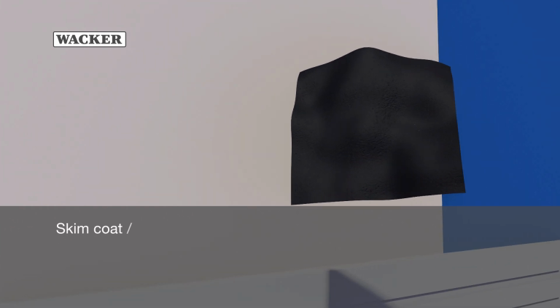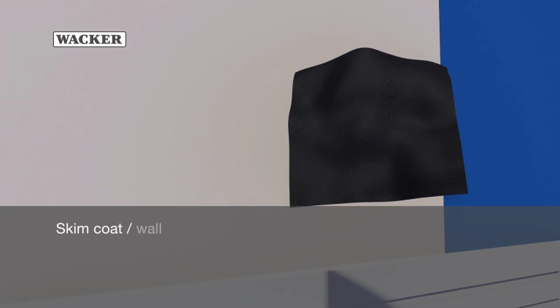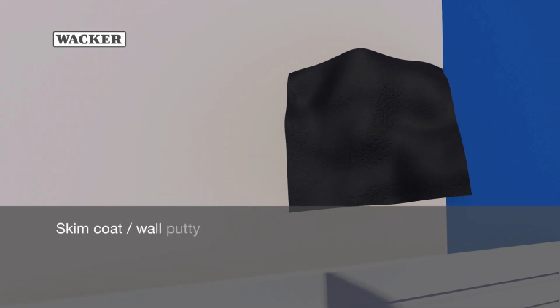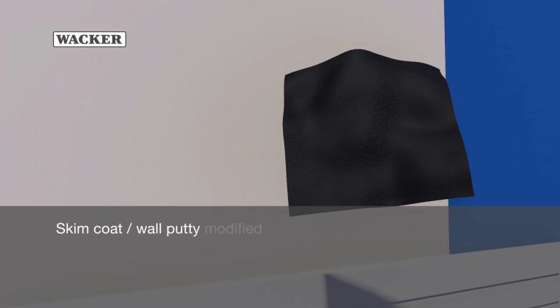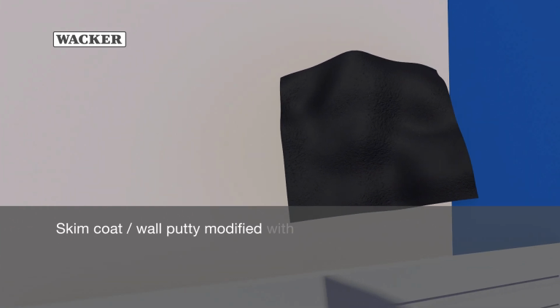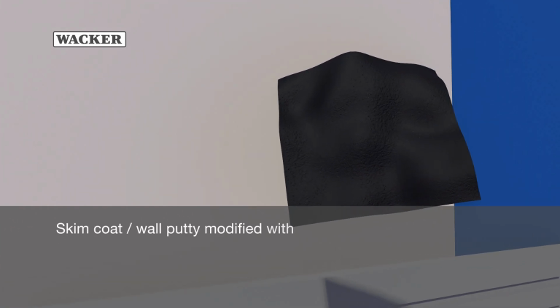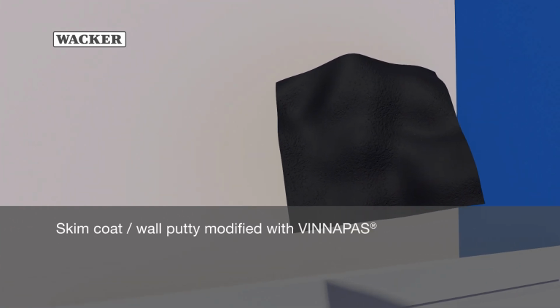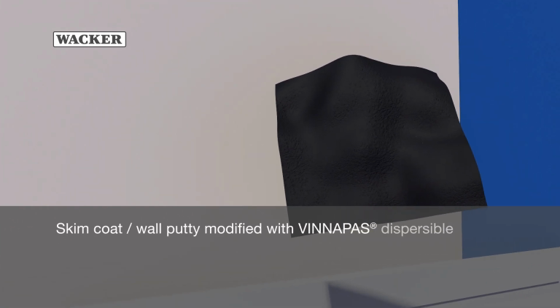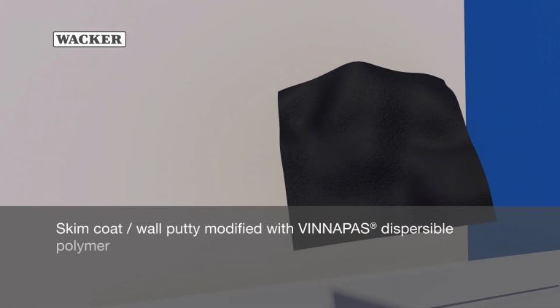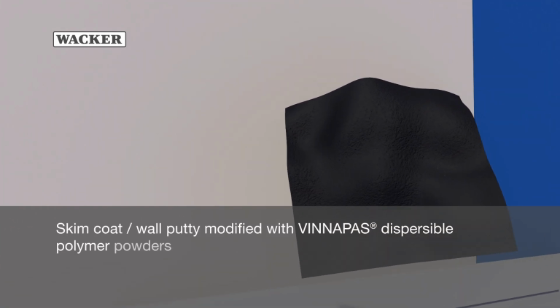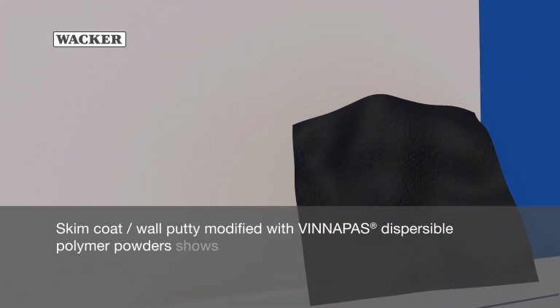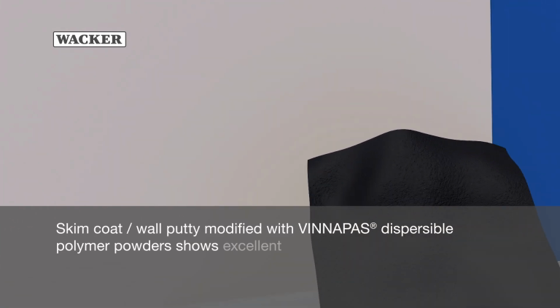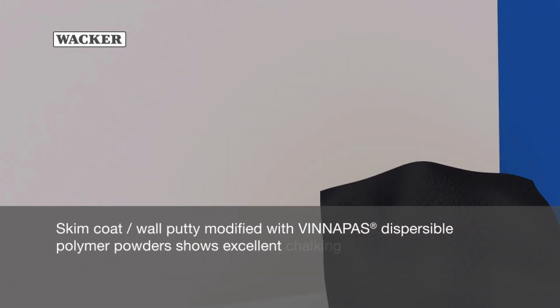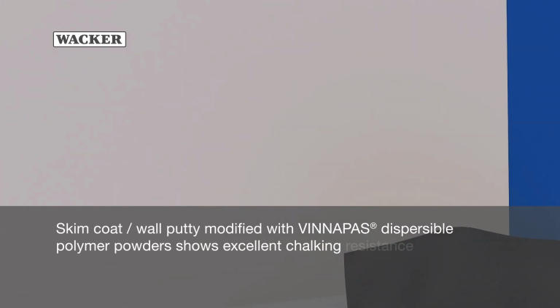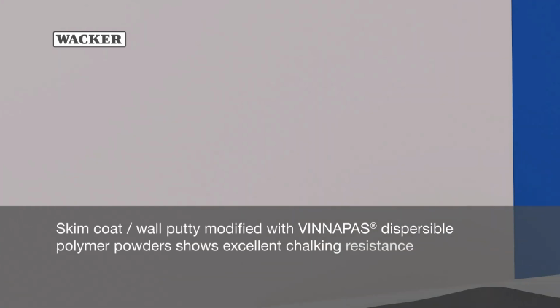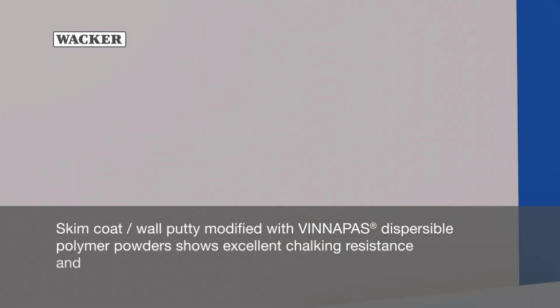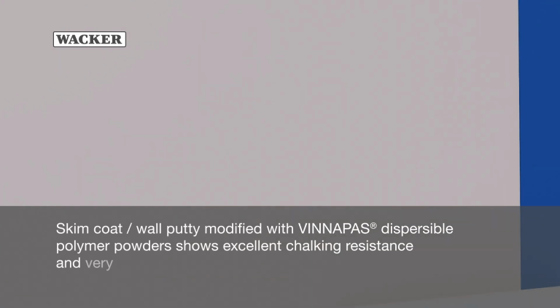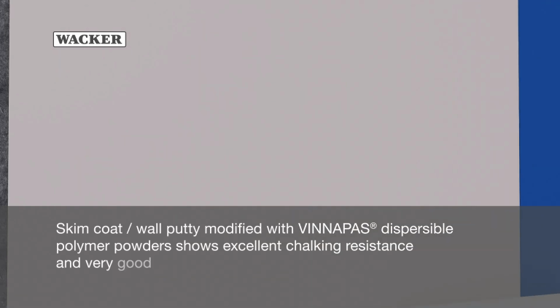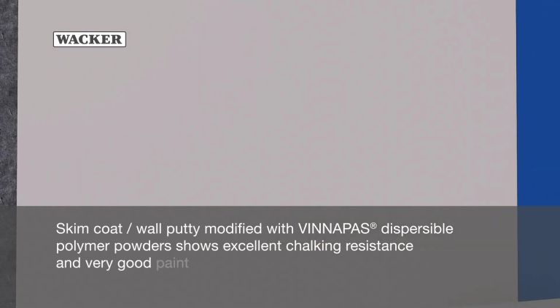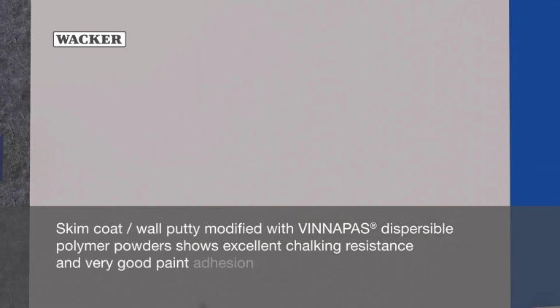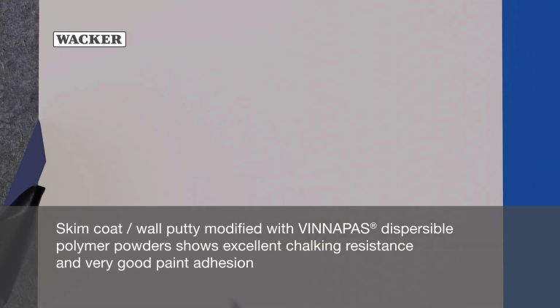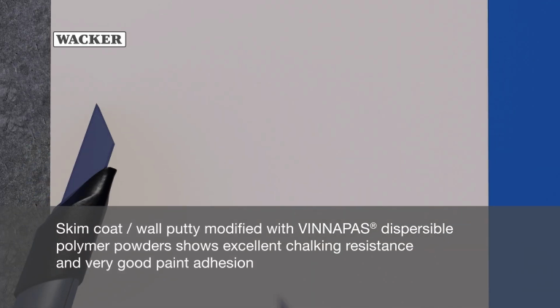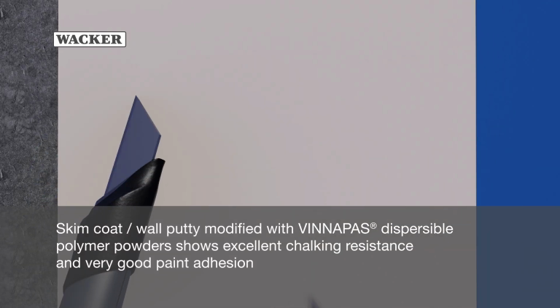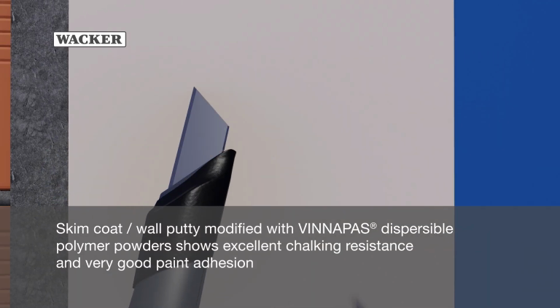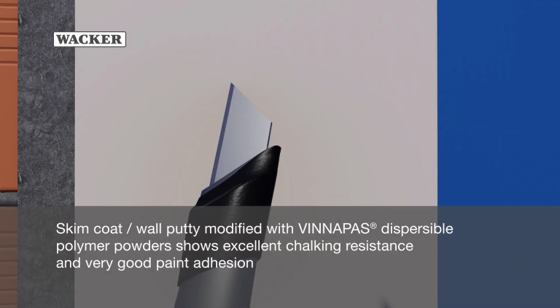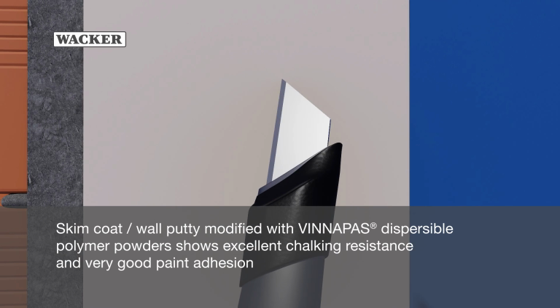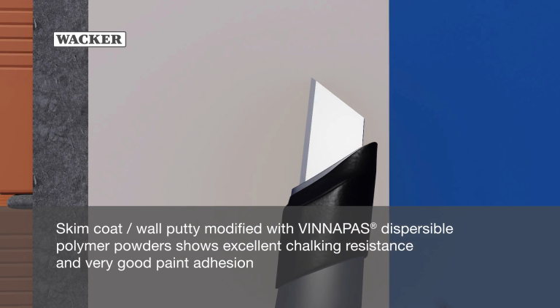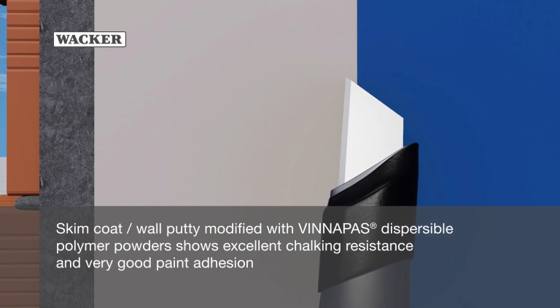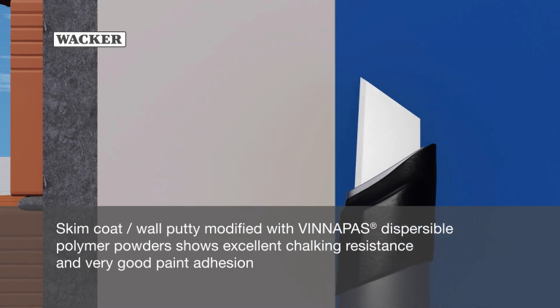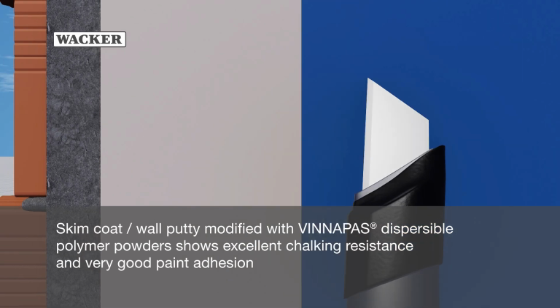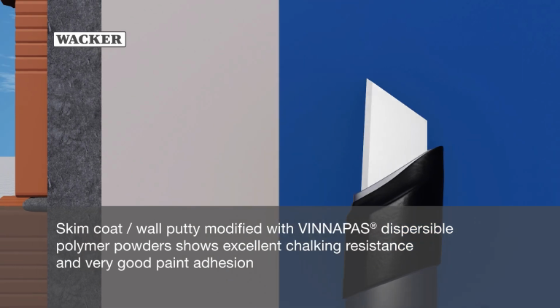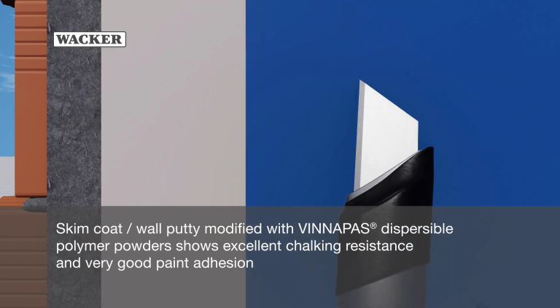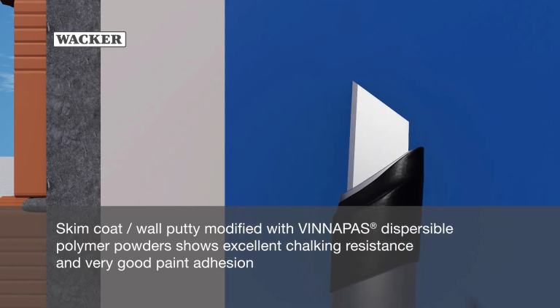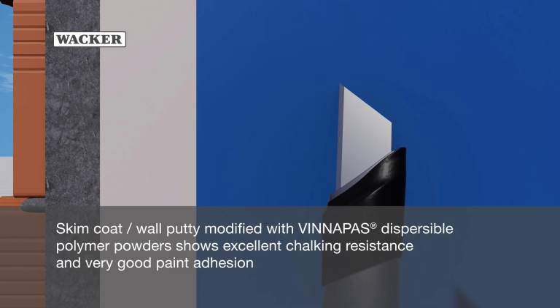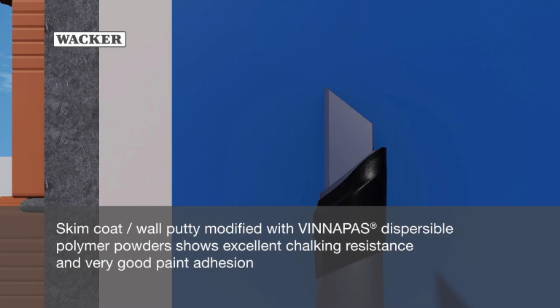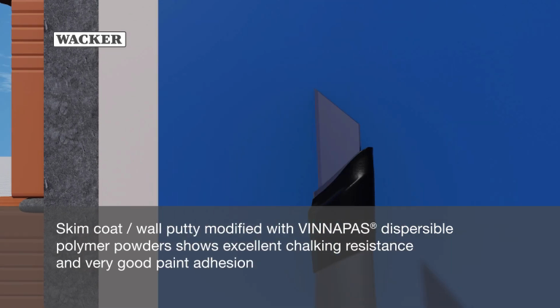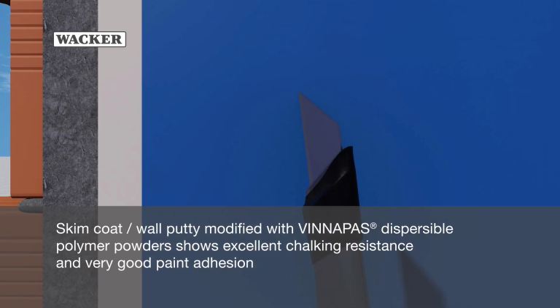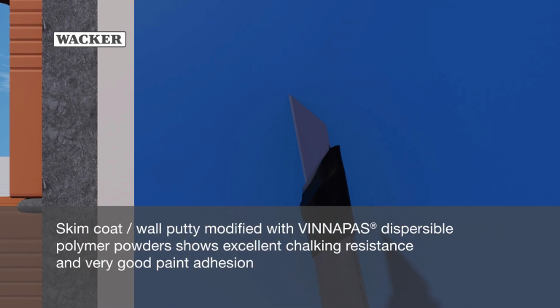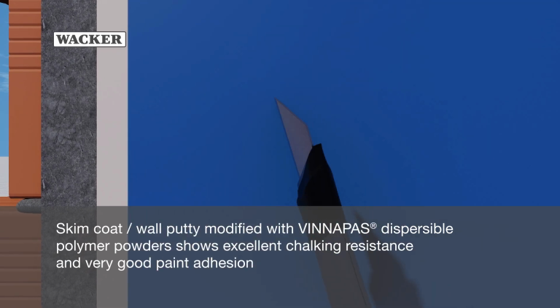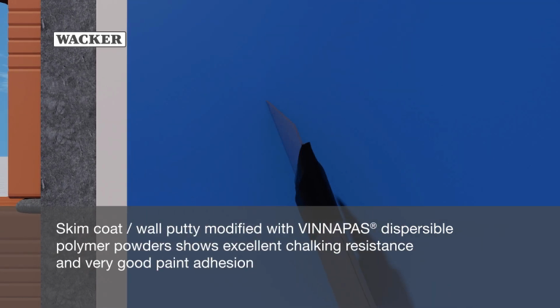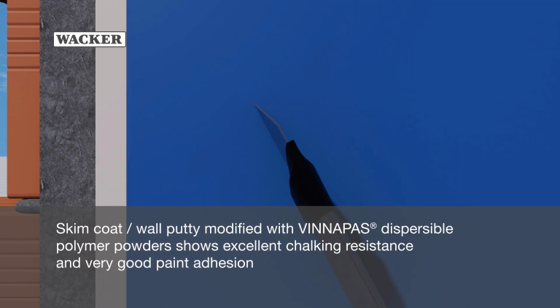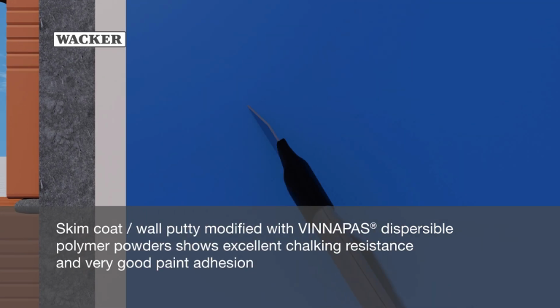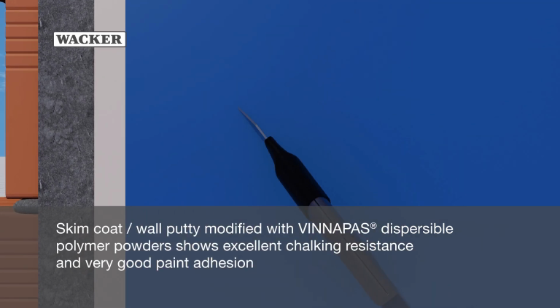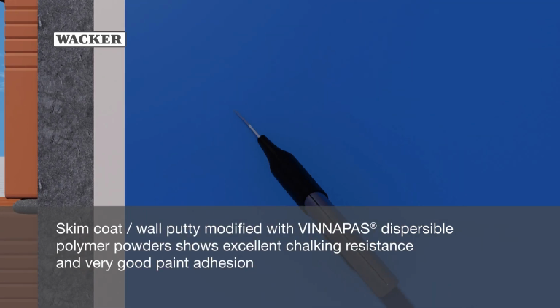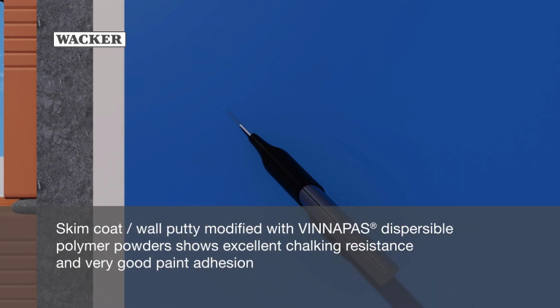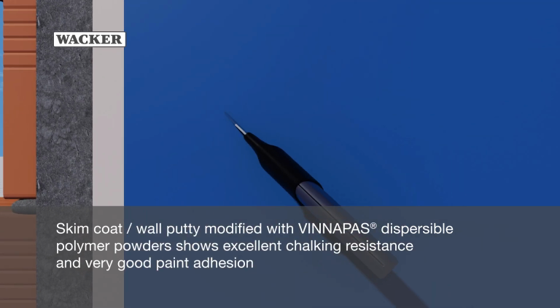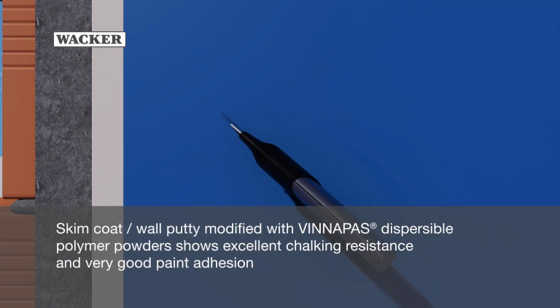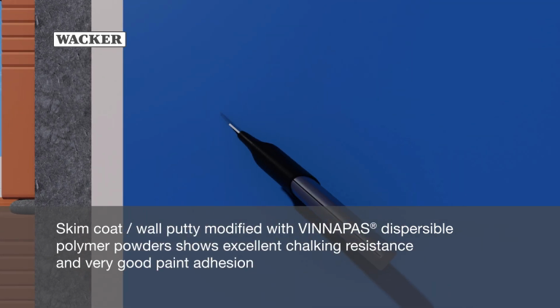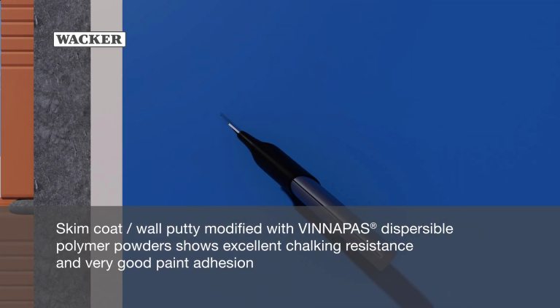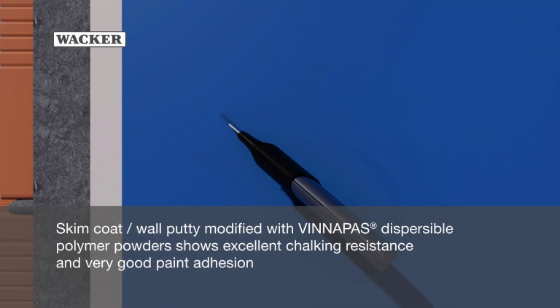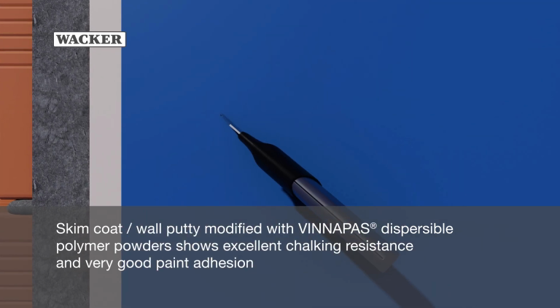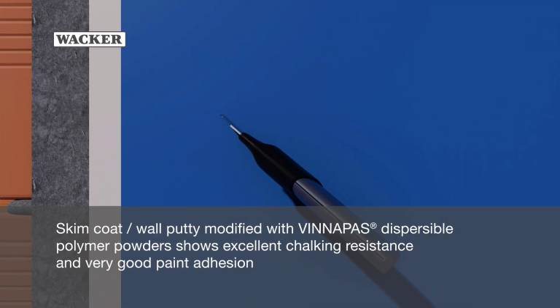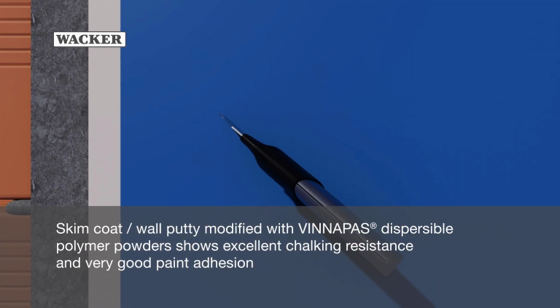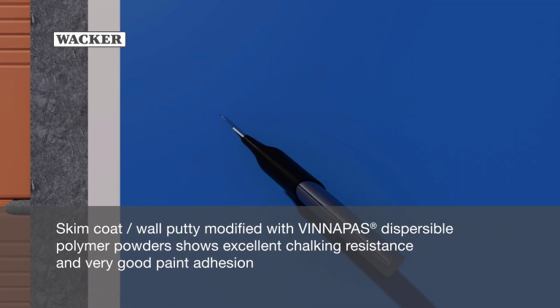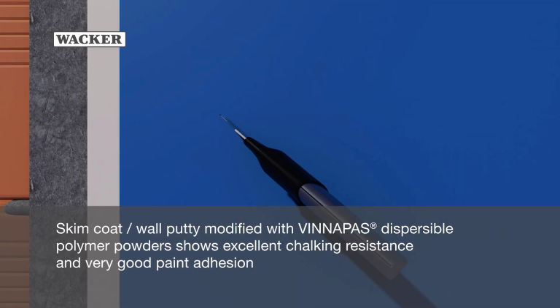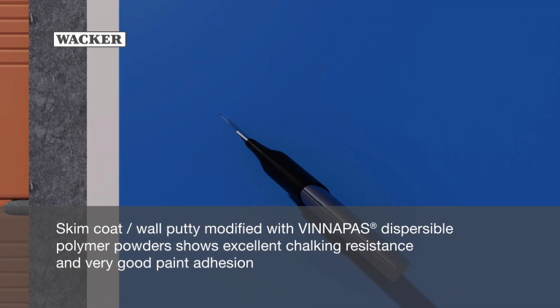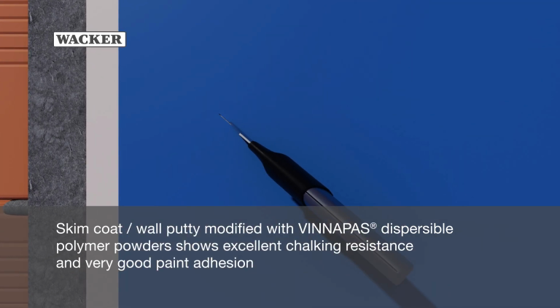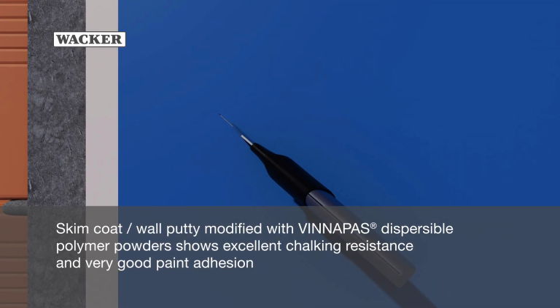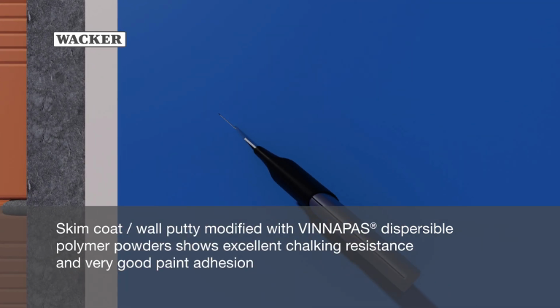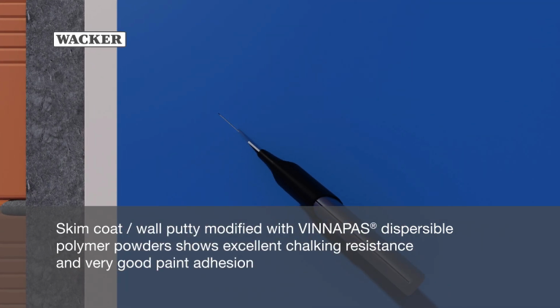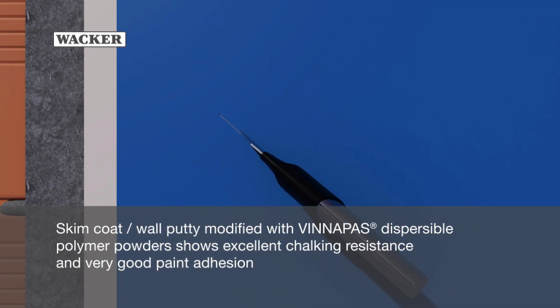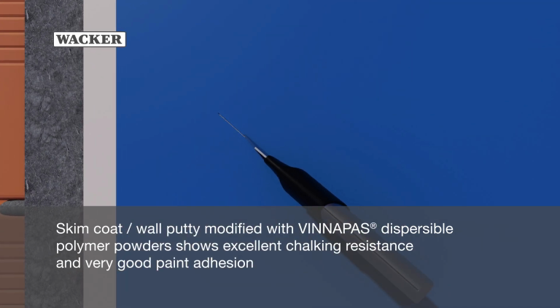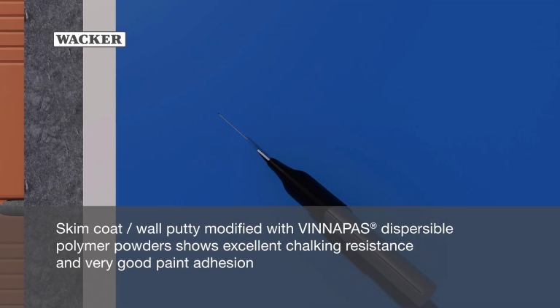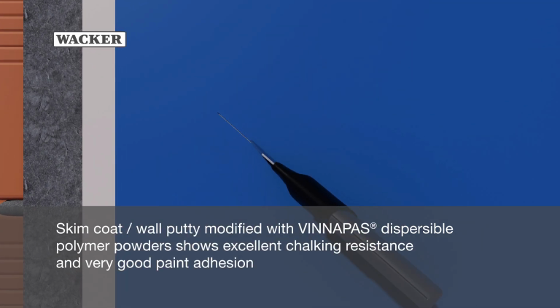Skim coat modified with Vinopause Dispersible Polymer Powder shows excellent chalking resistance and very good paint adhesion.